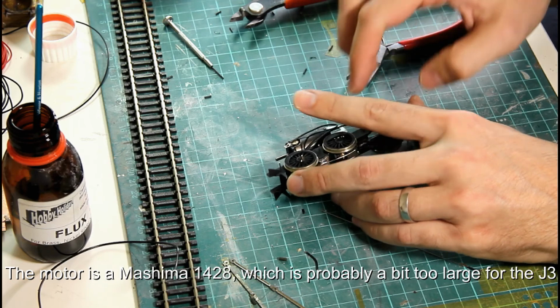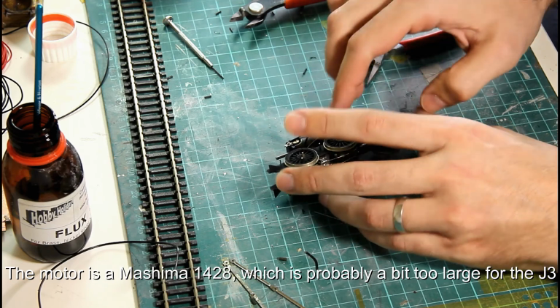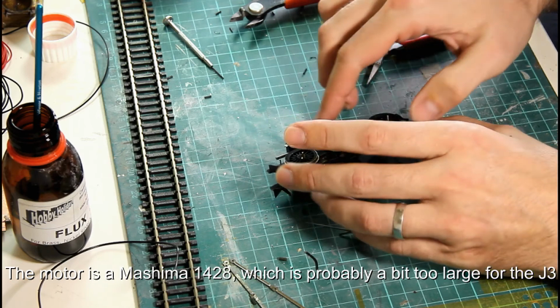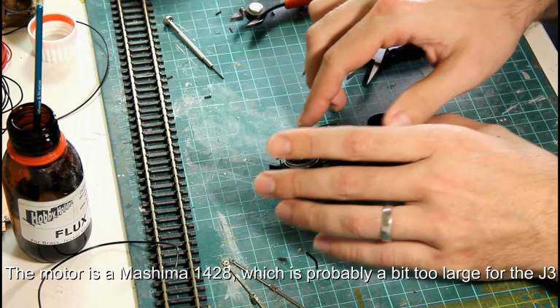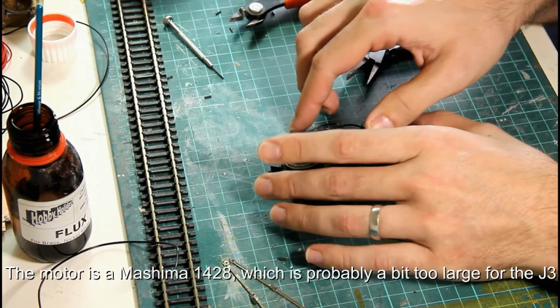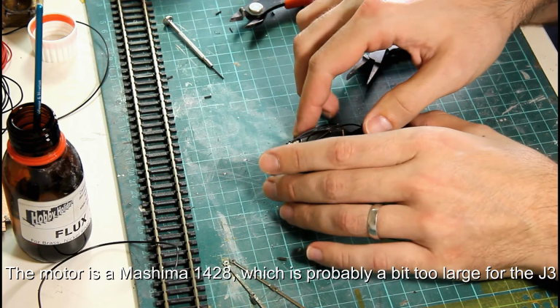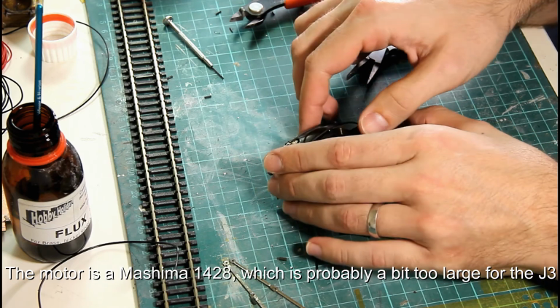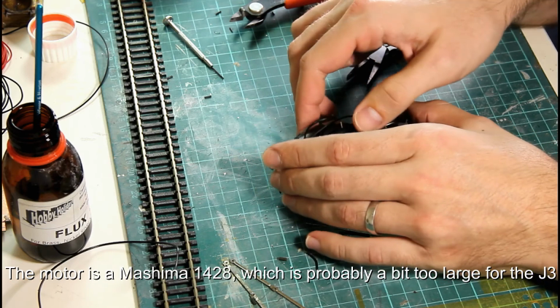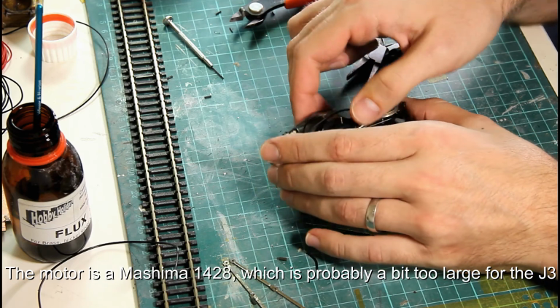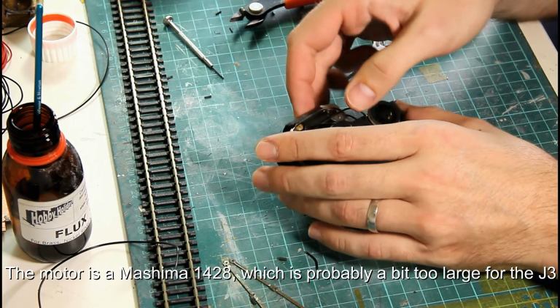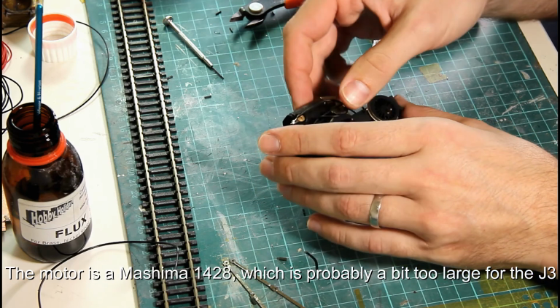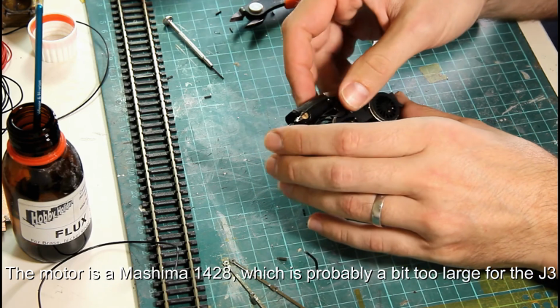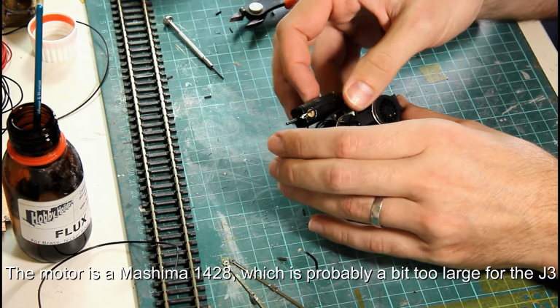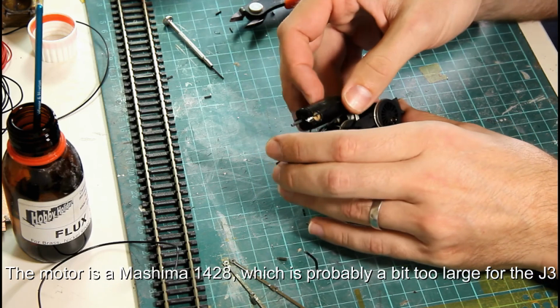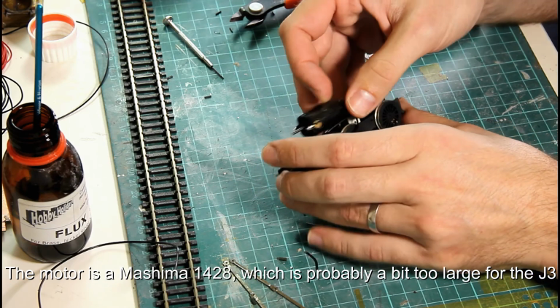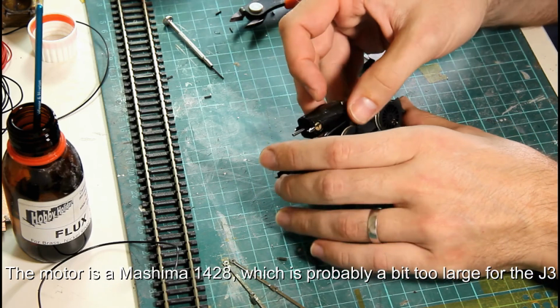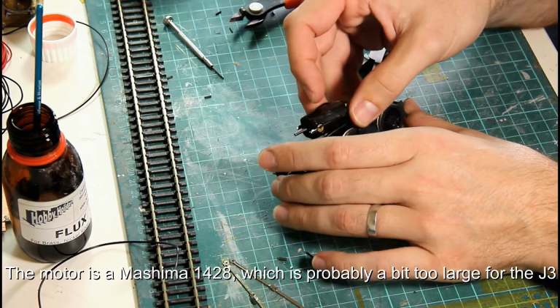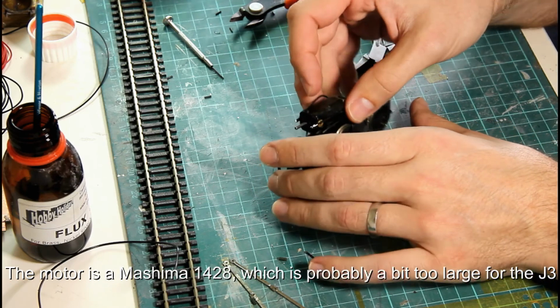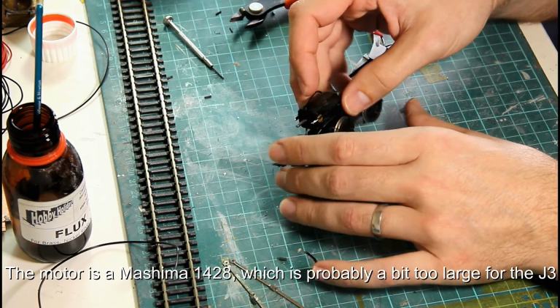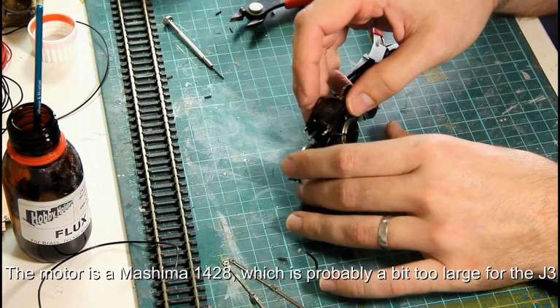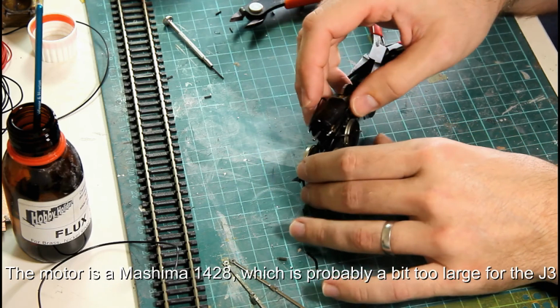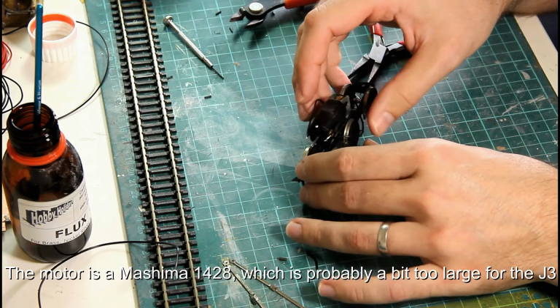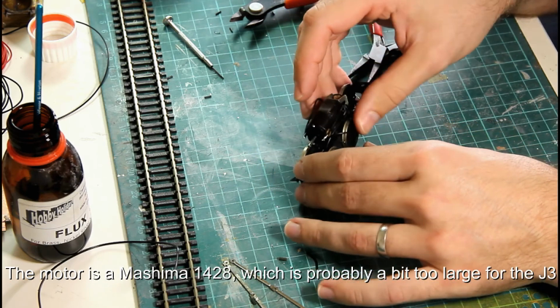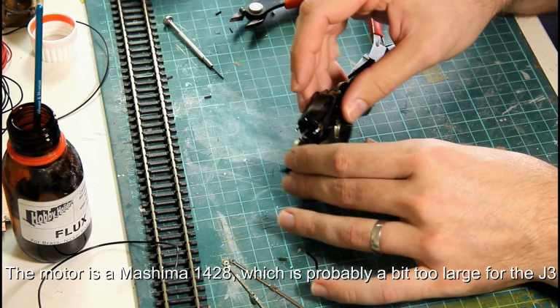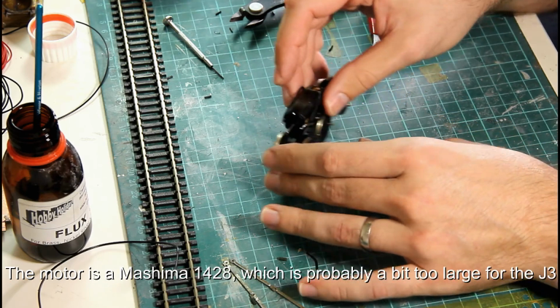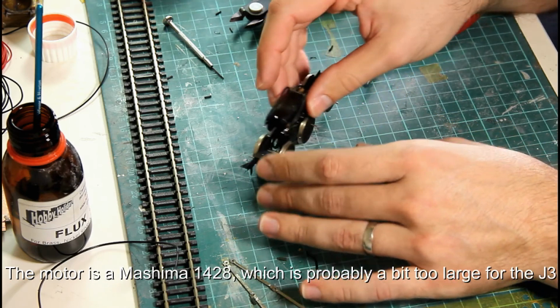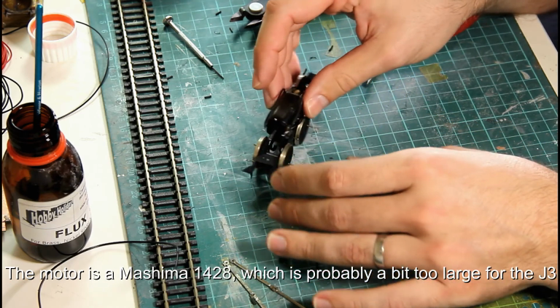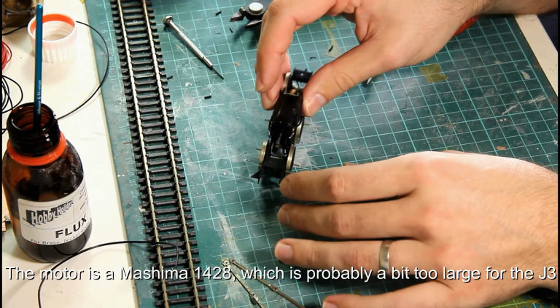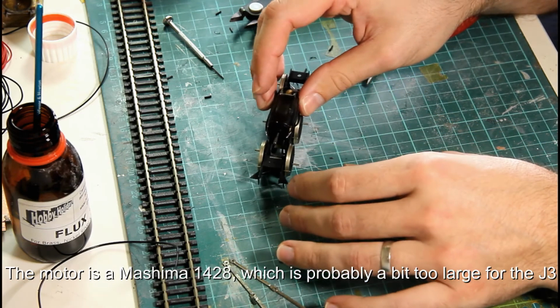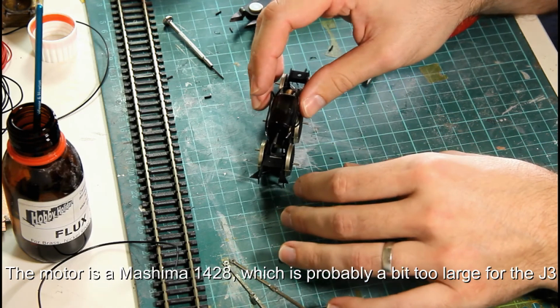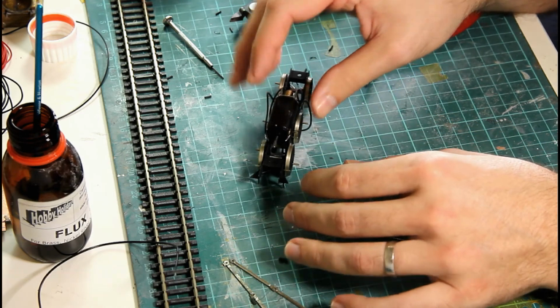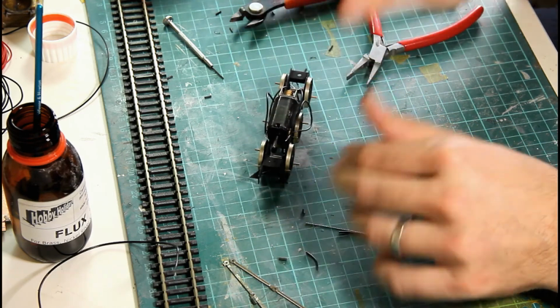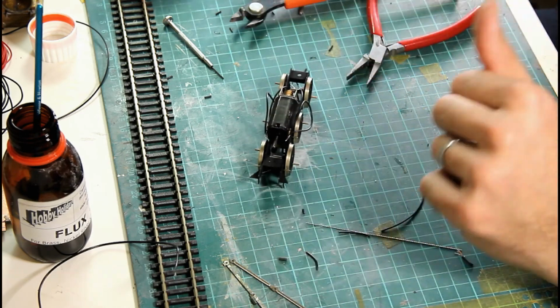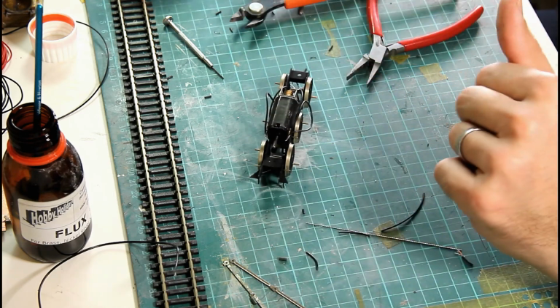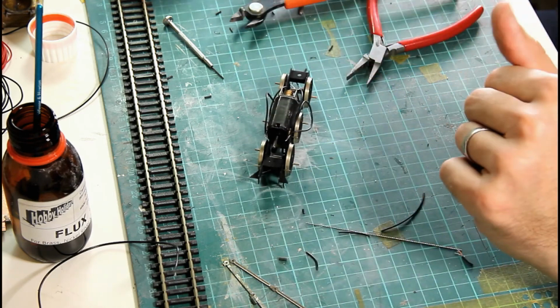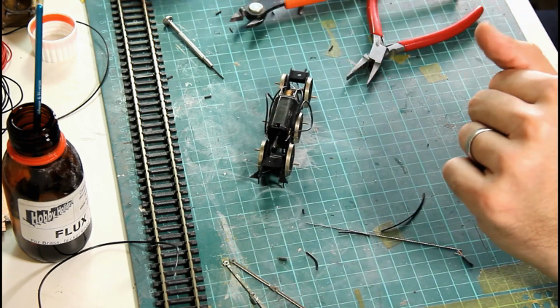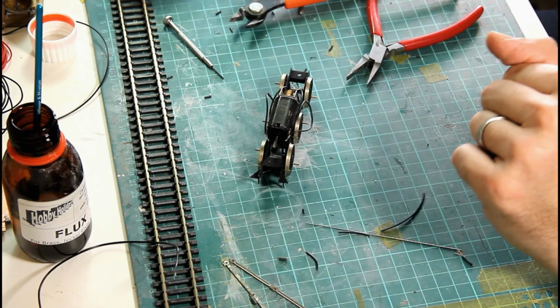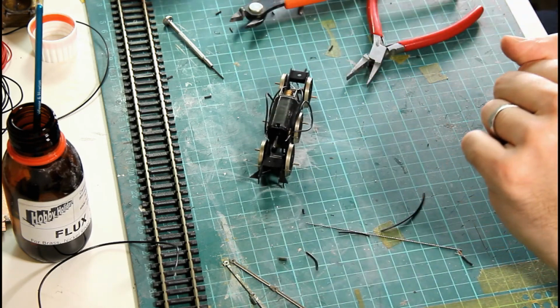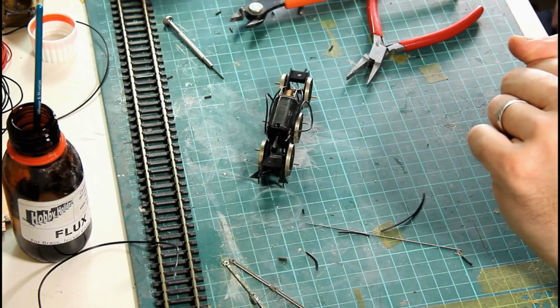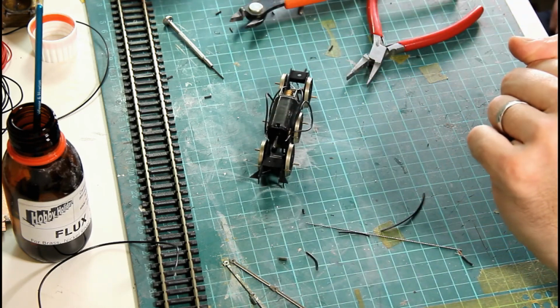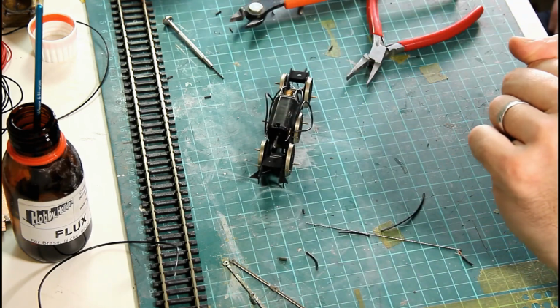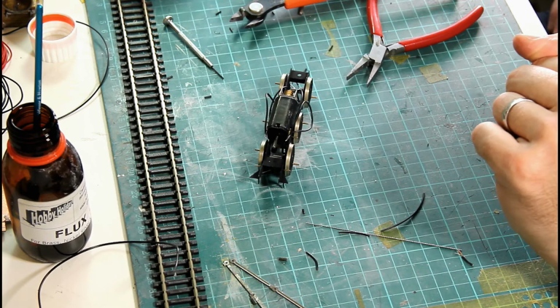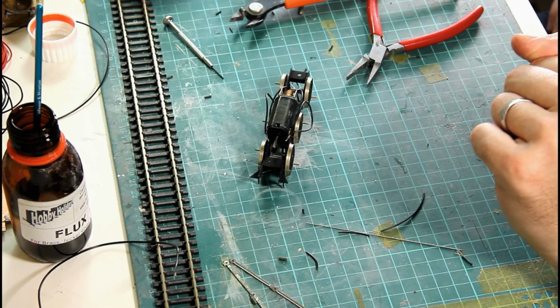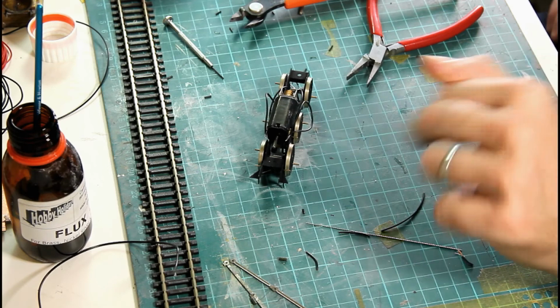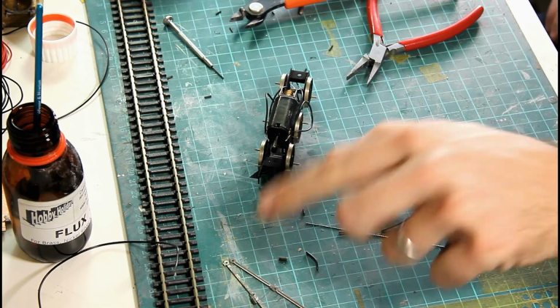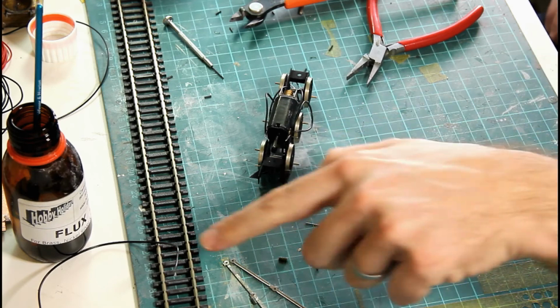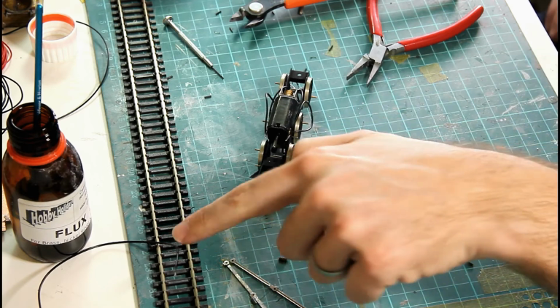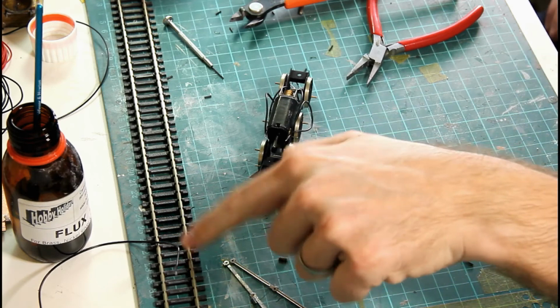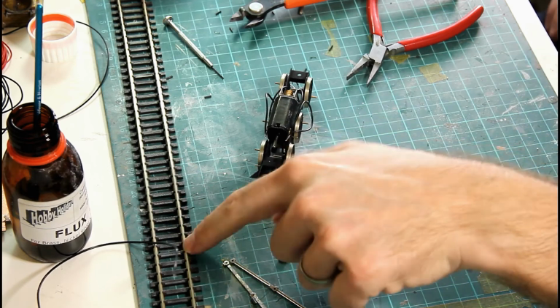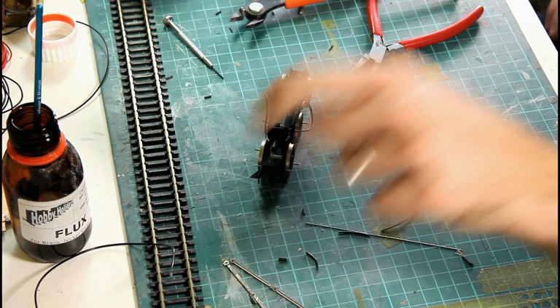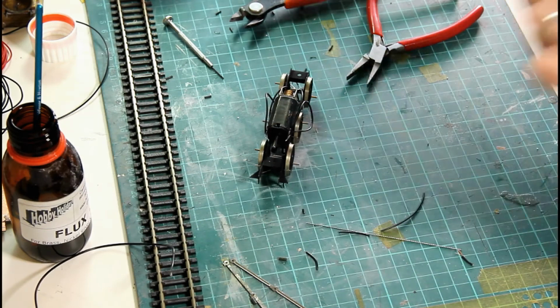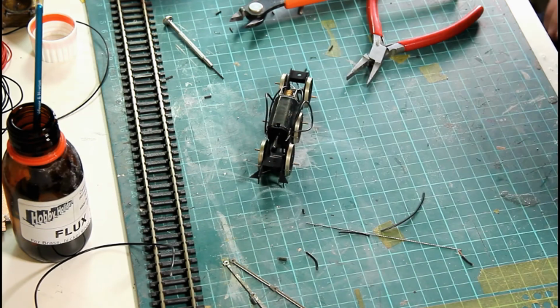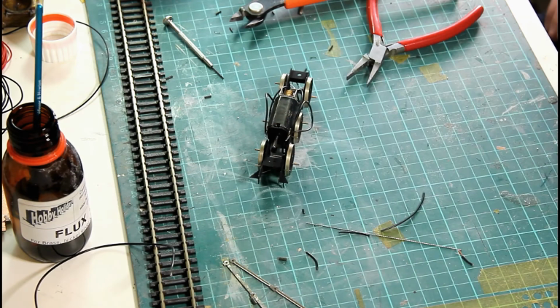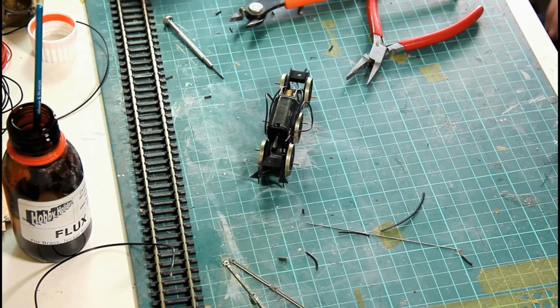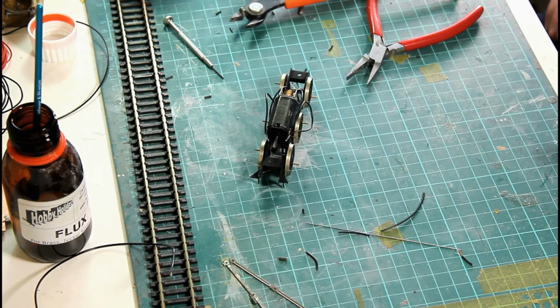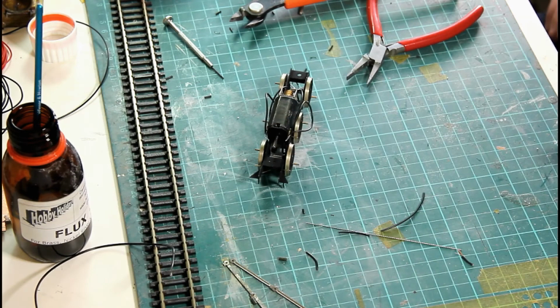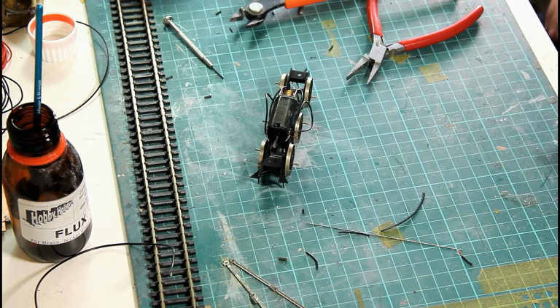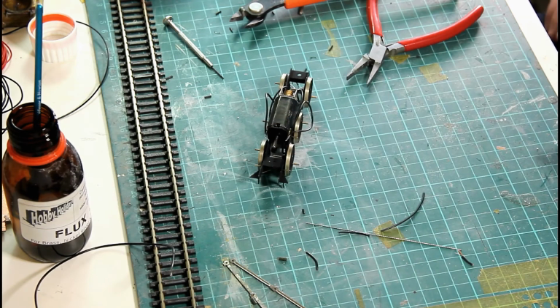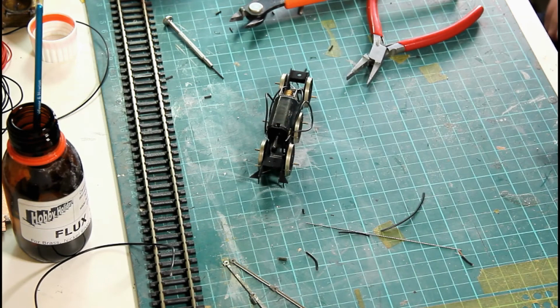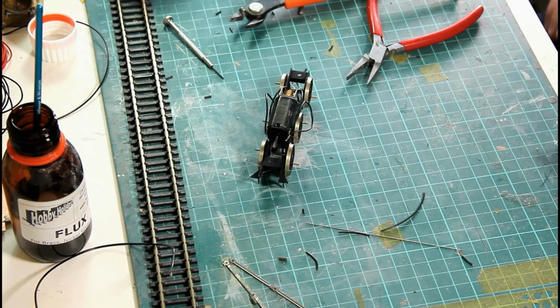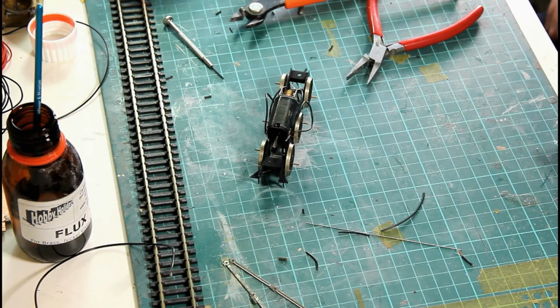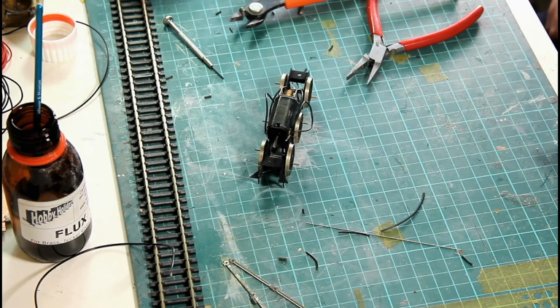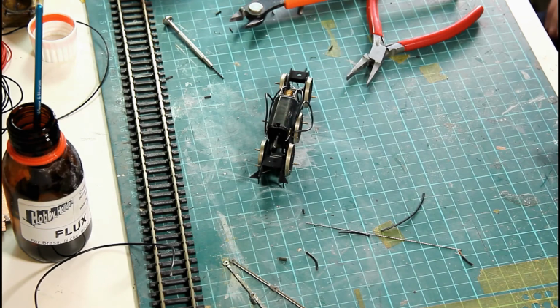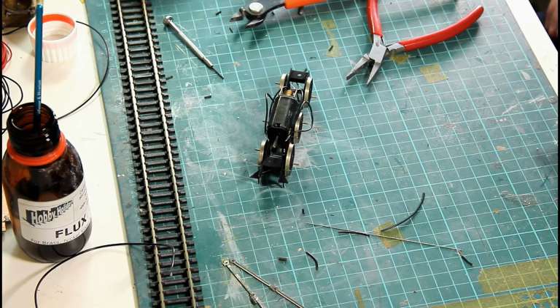That's nicely soldered on there. Now what we can do is get the test track connected and we'll try and run it.